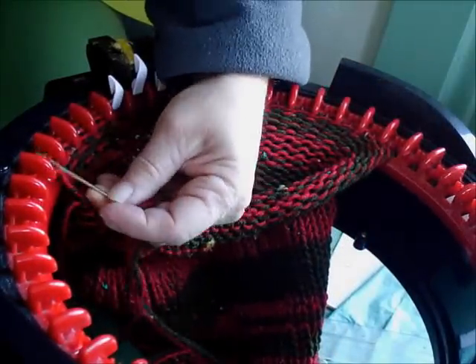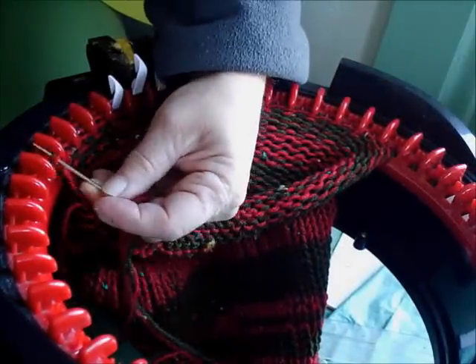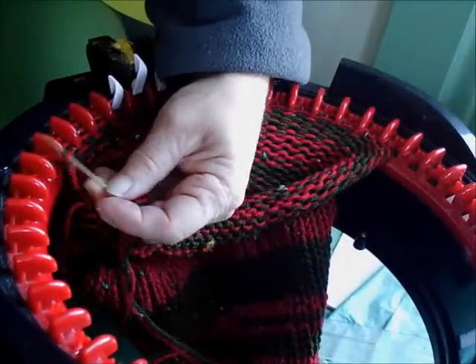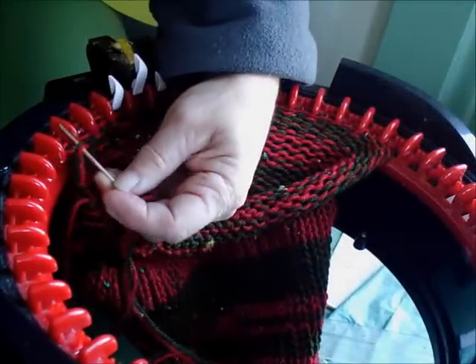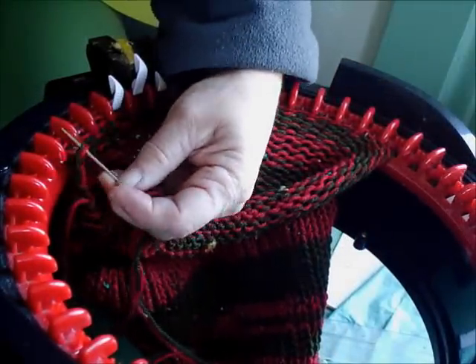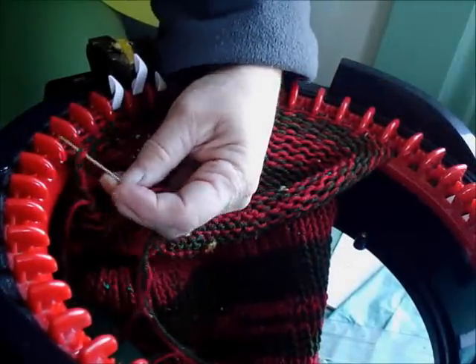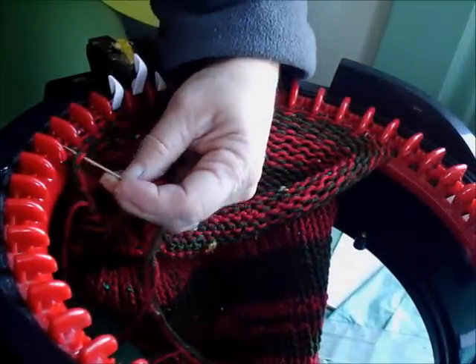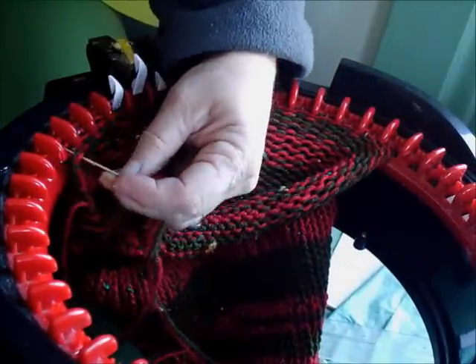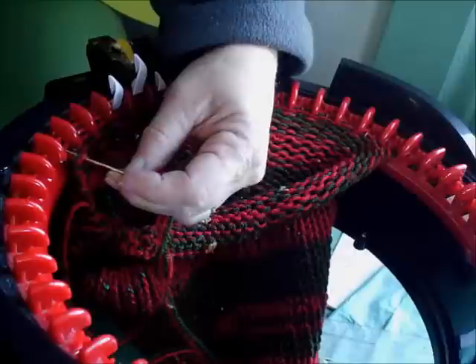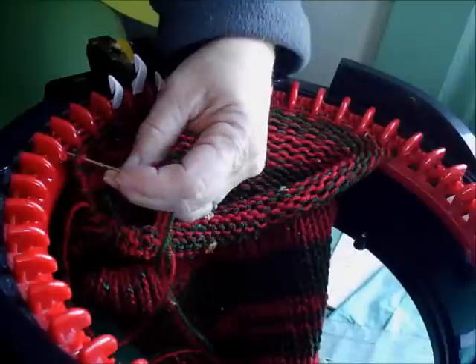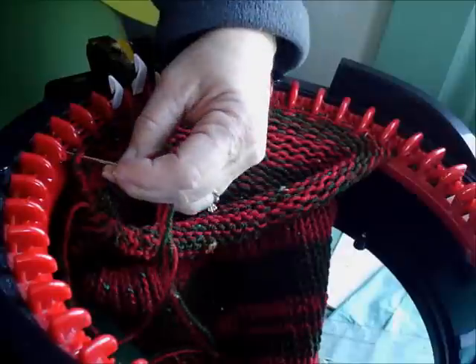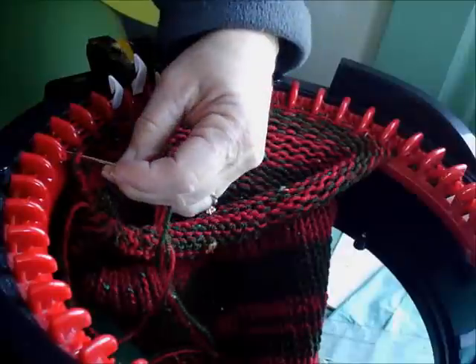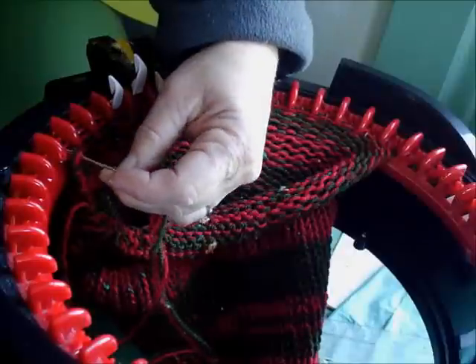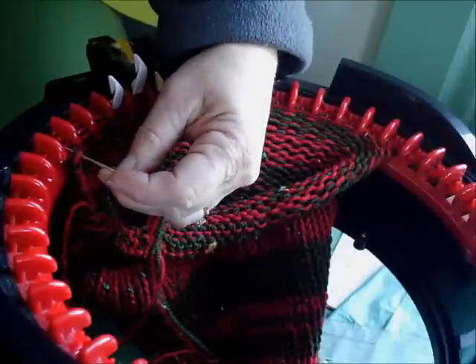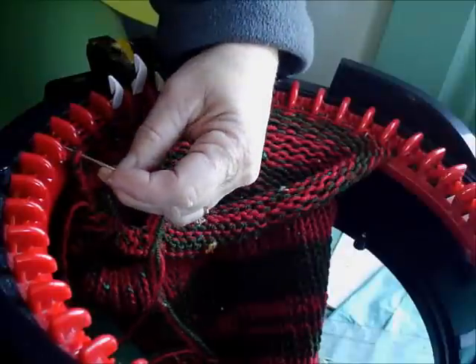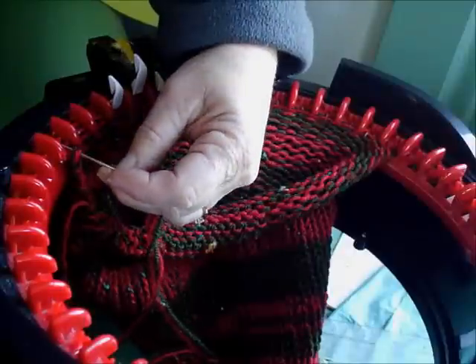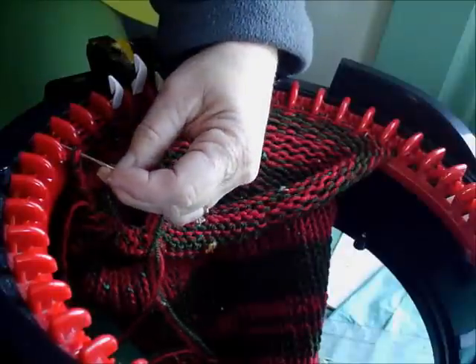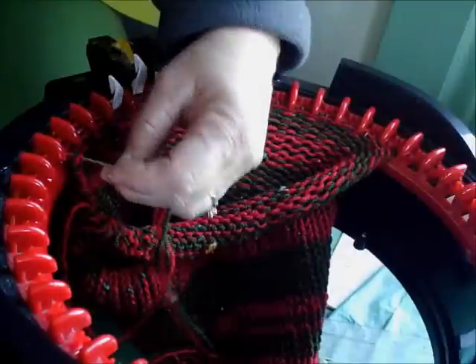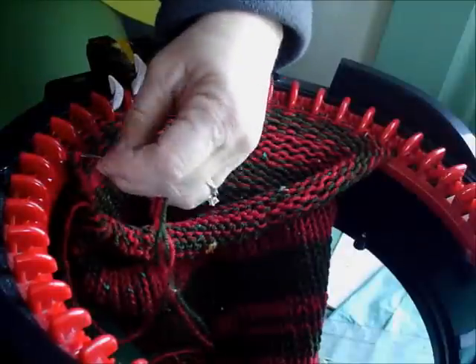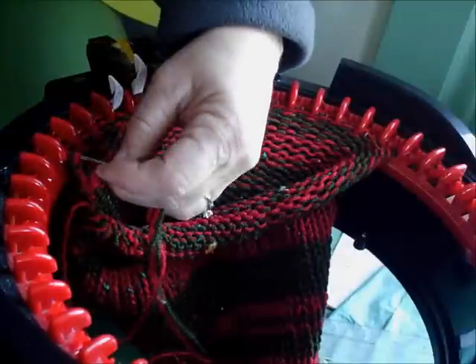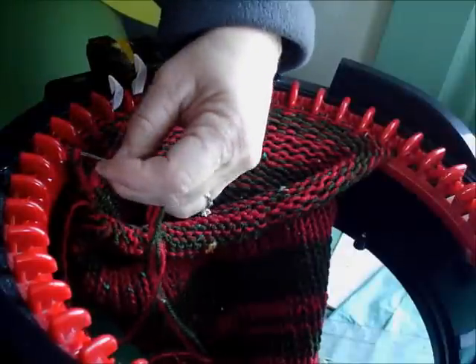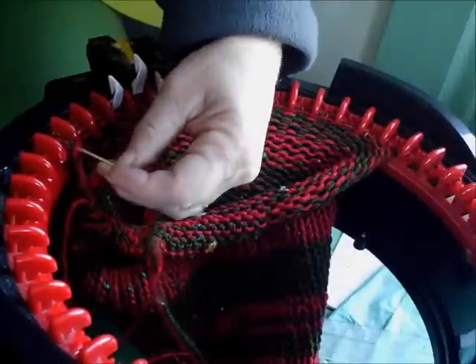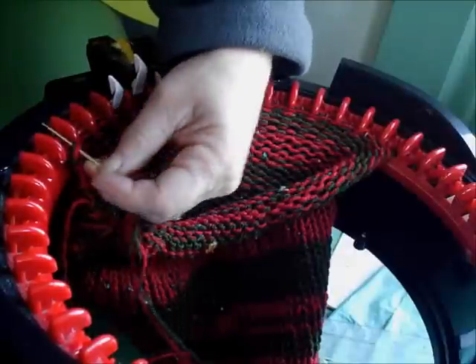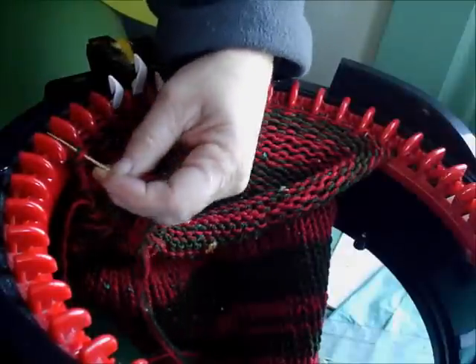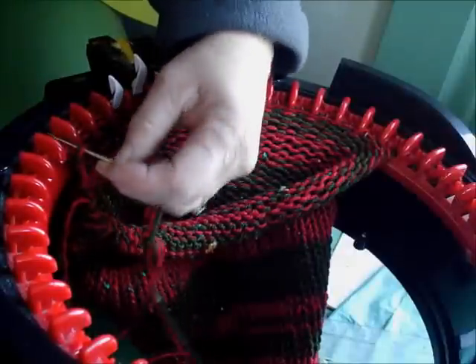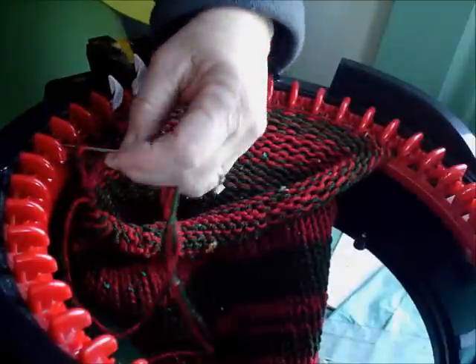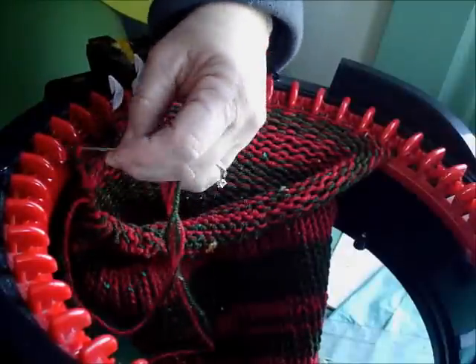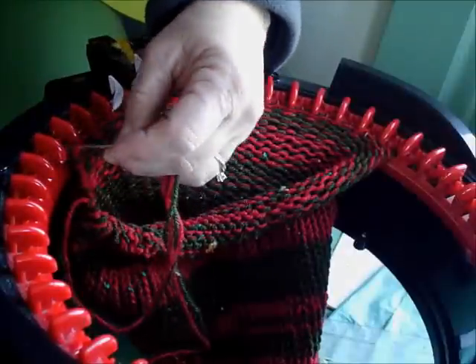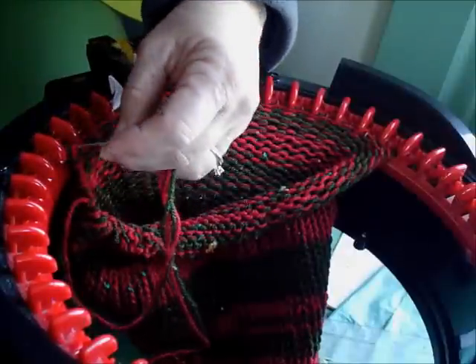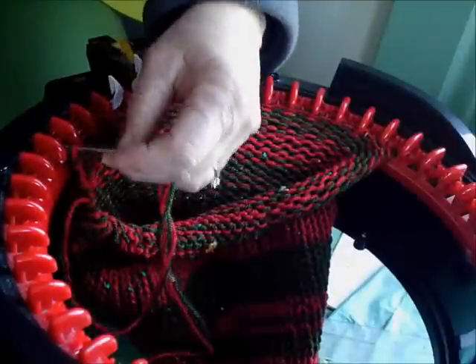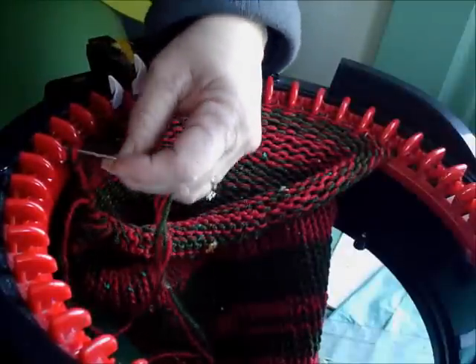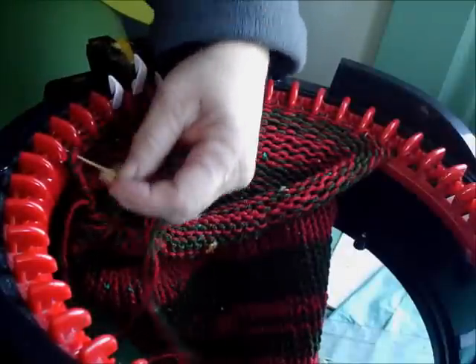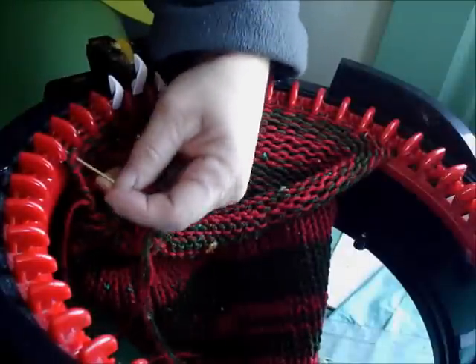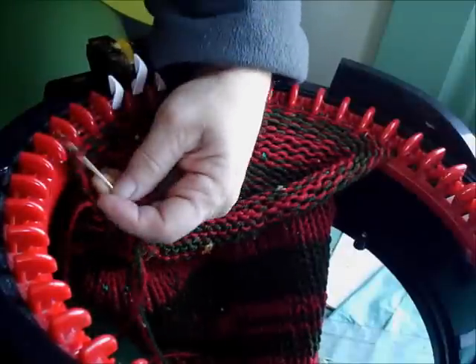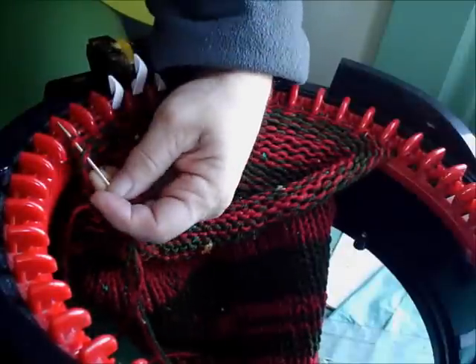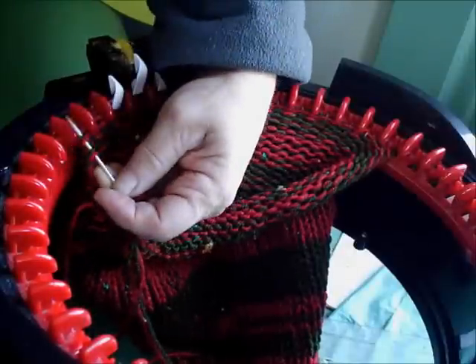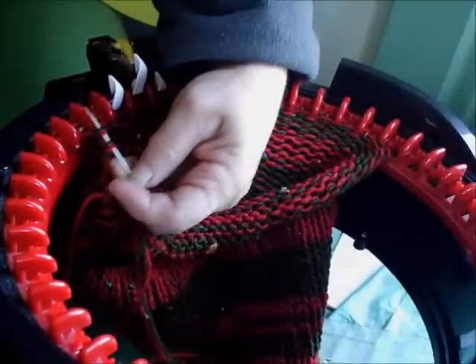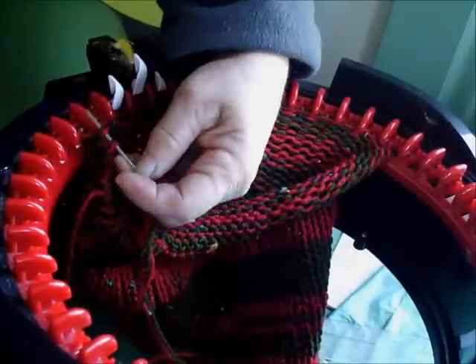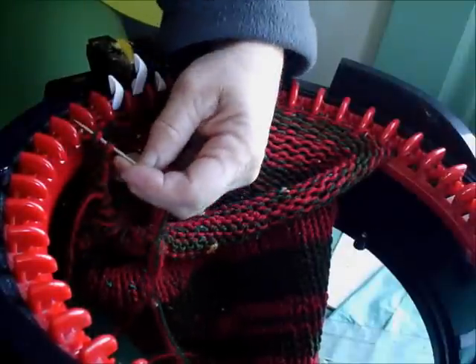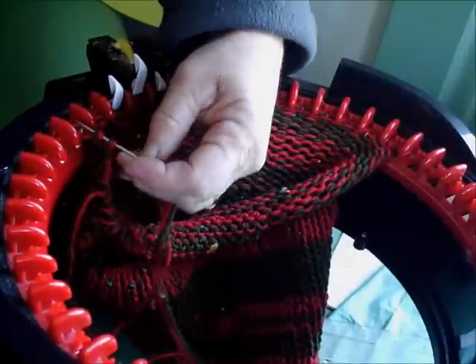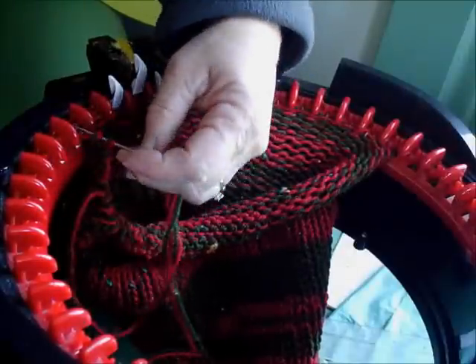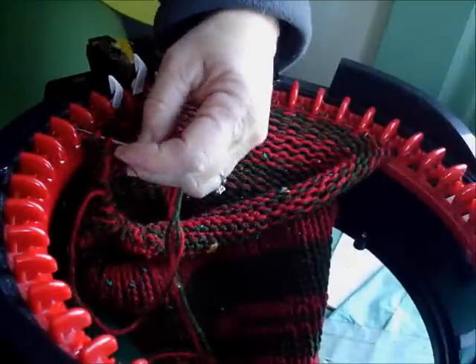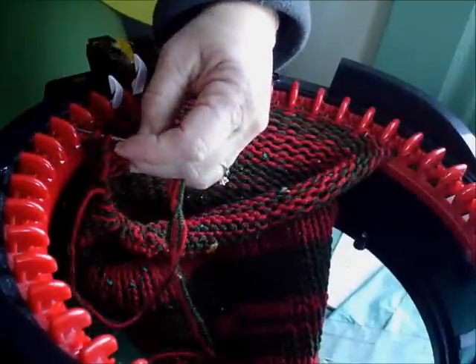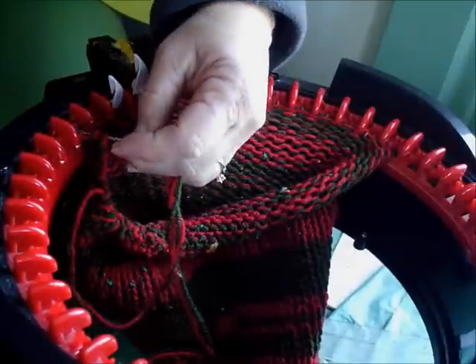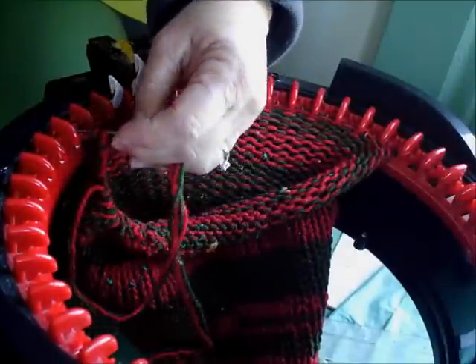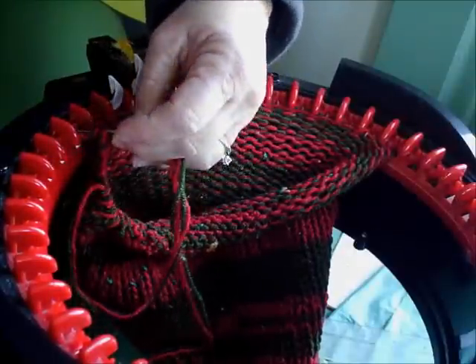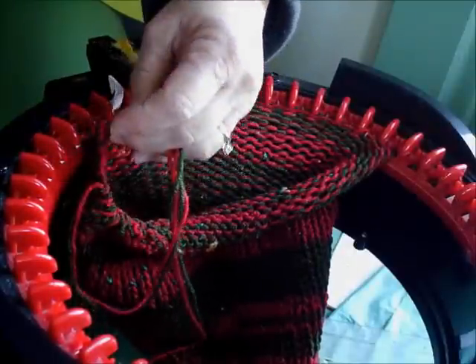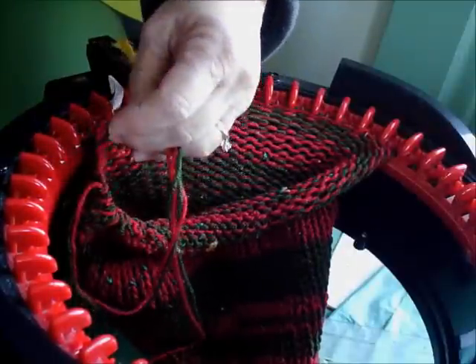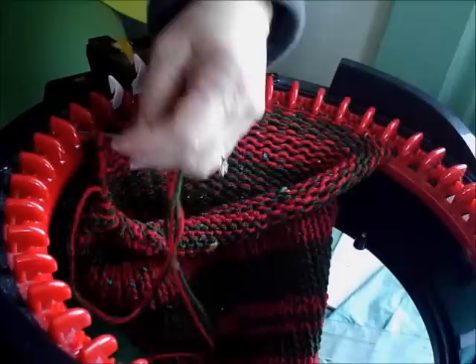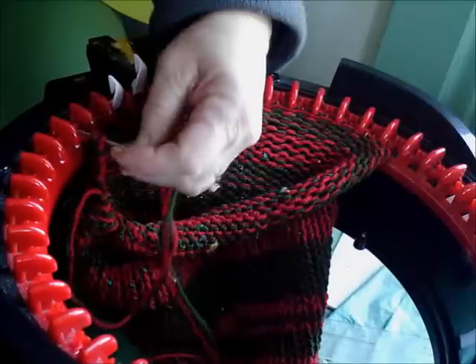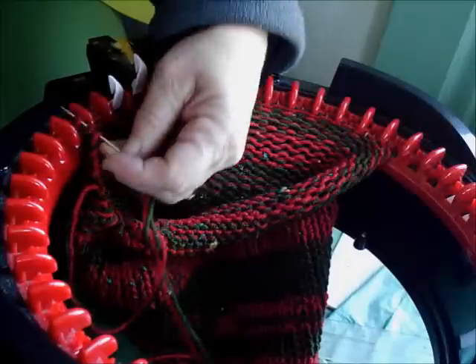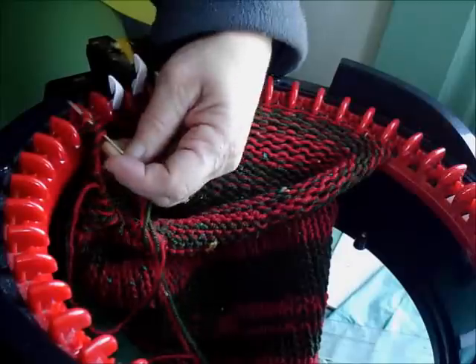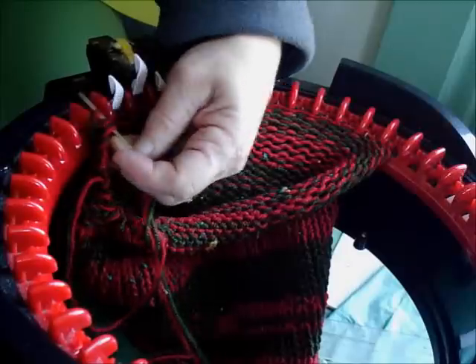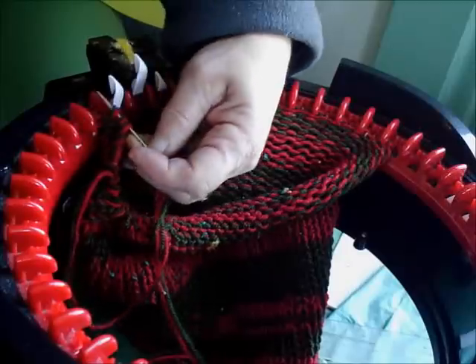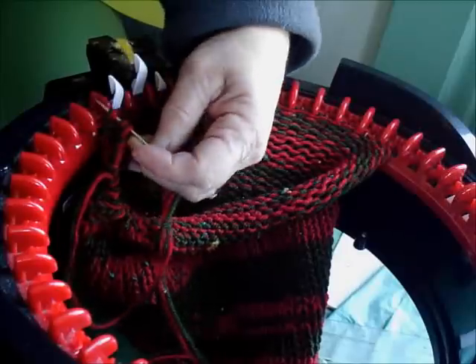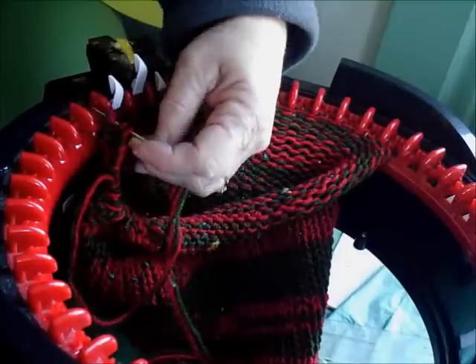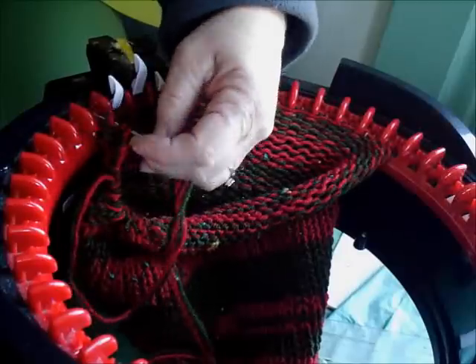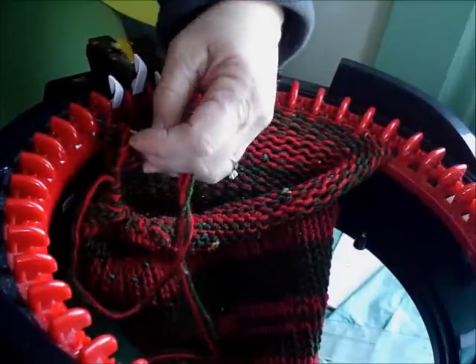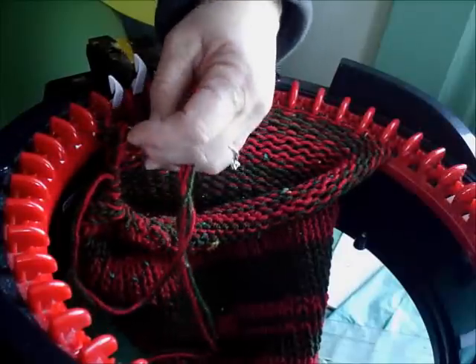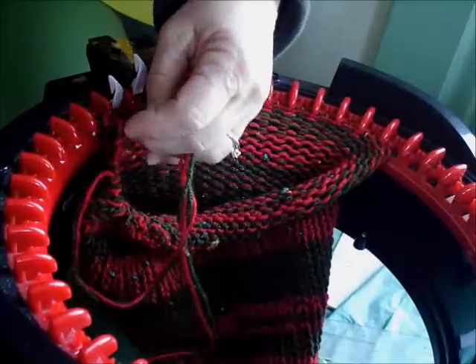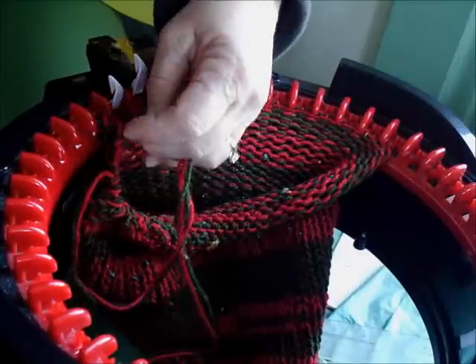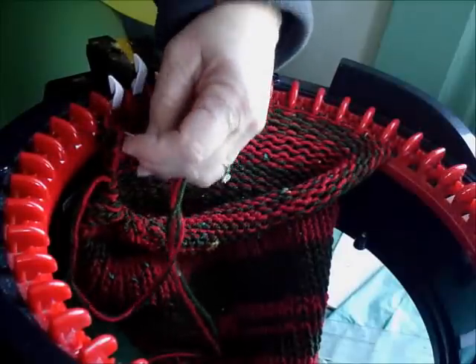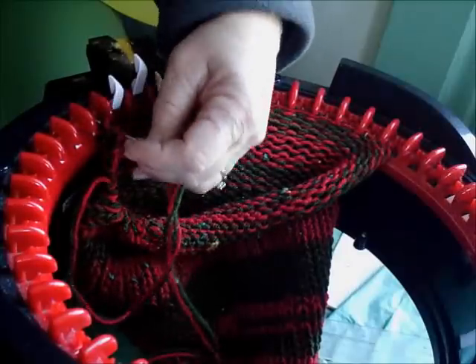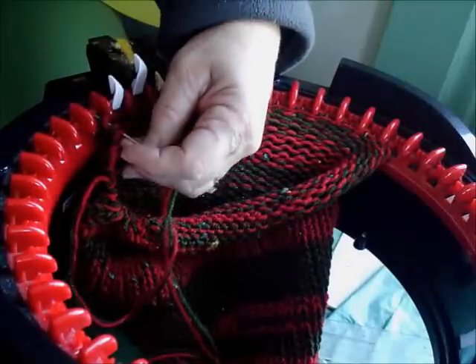I was using two strands of DK weight yarn, so I've got to pick up both strands — one's red and one's green.